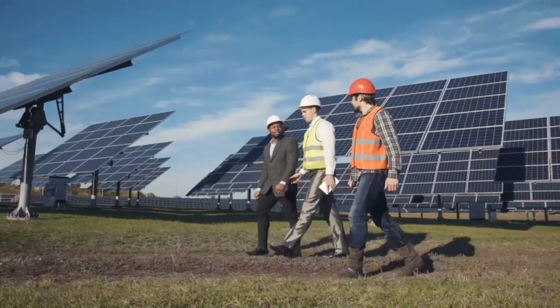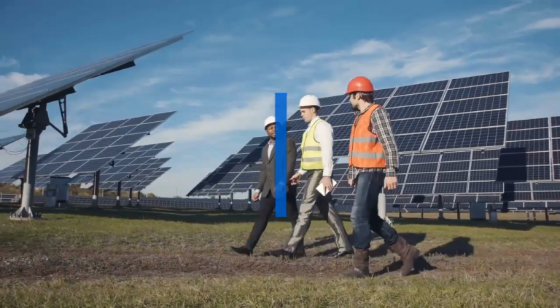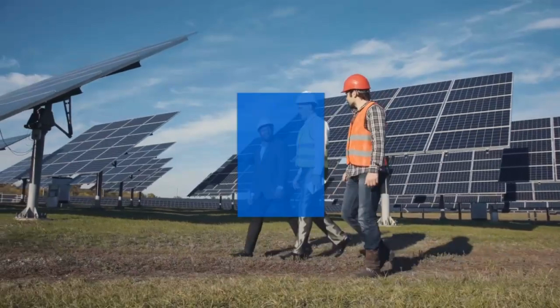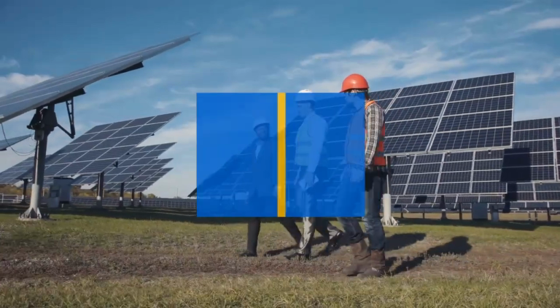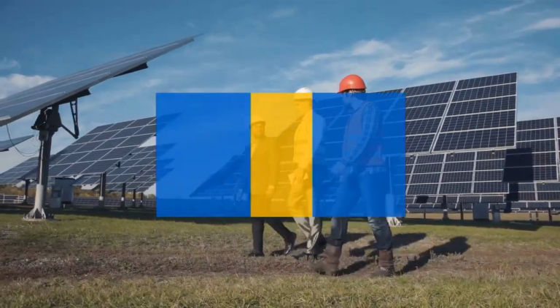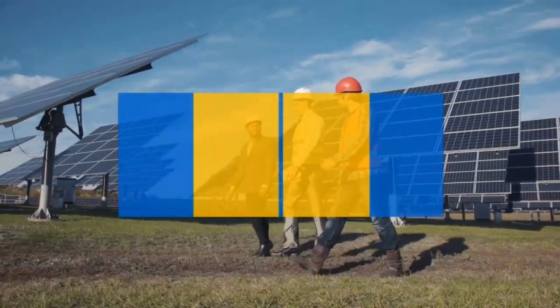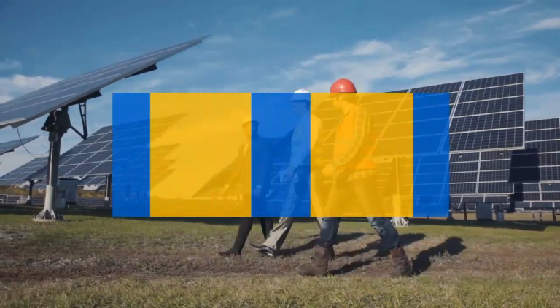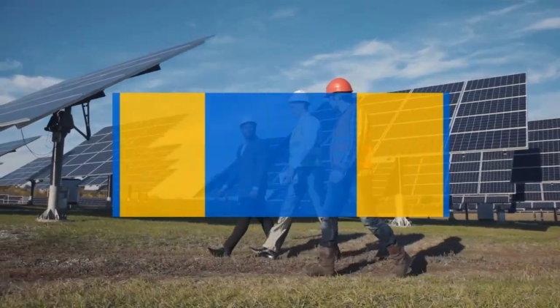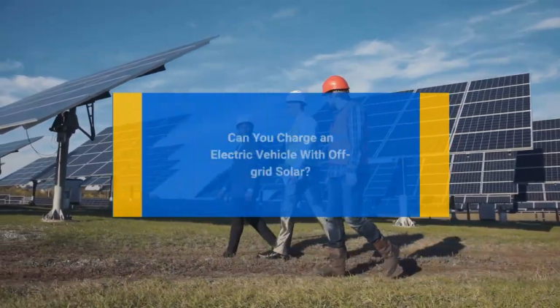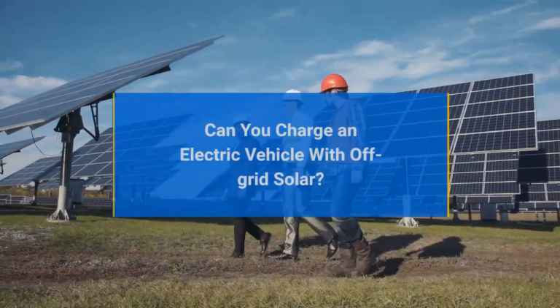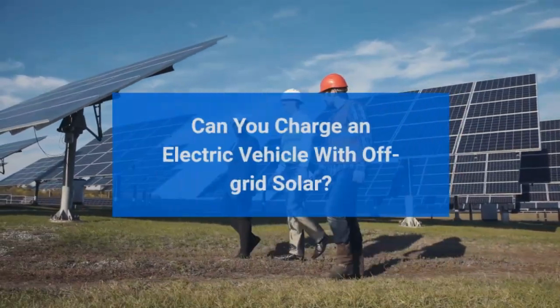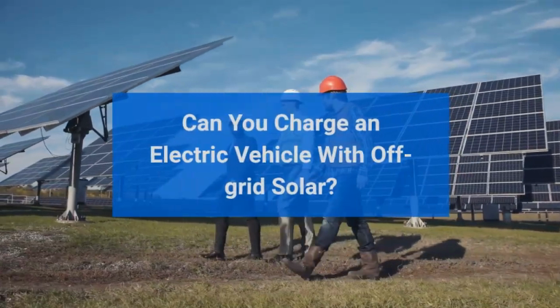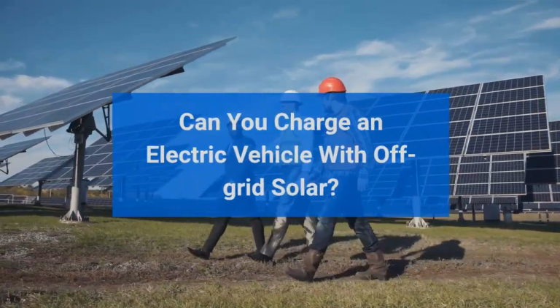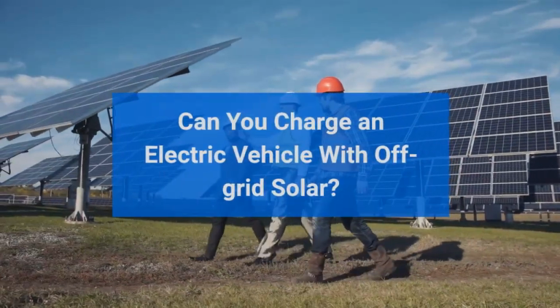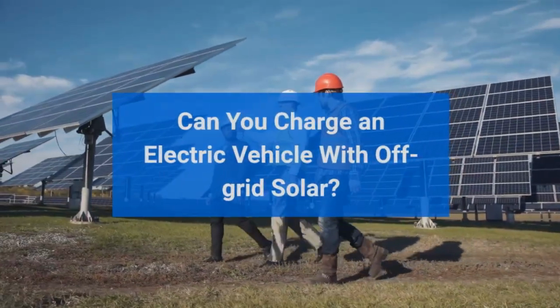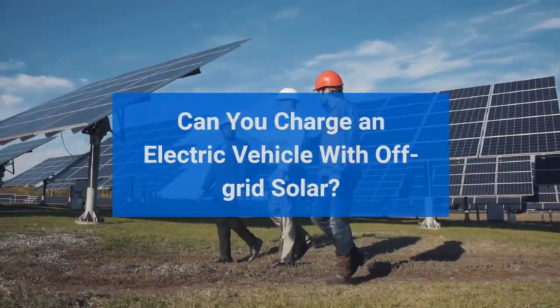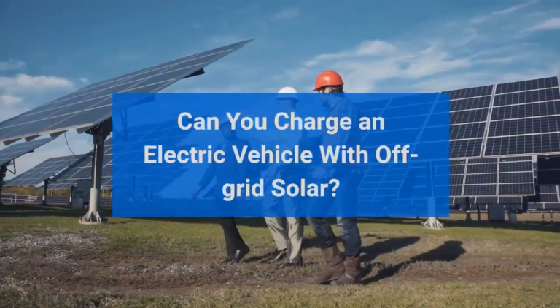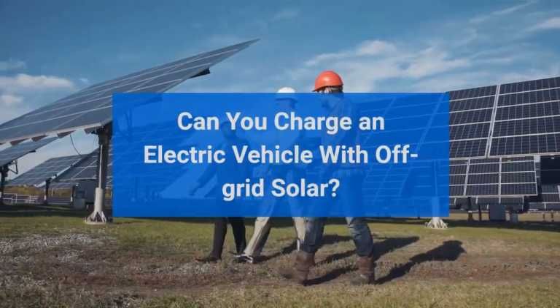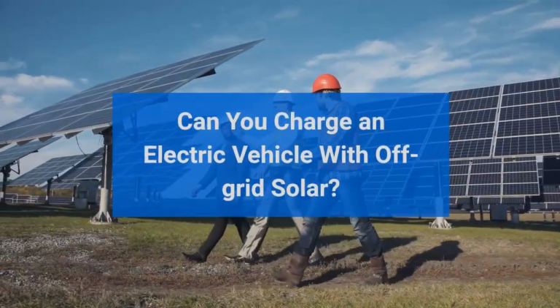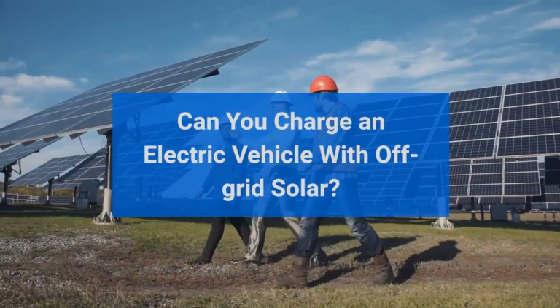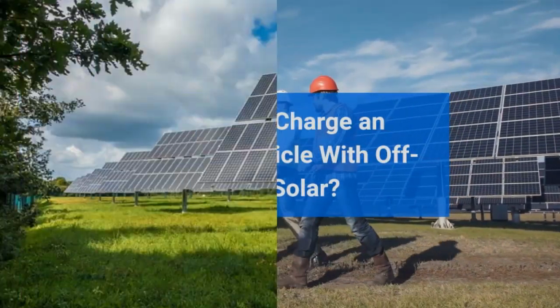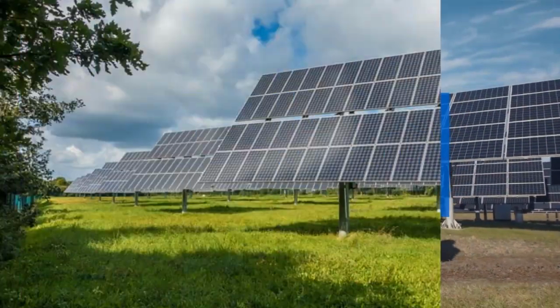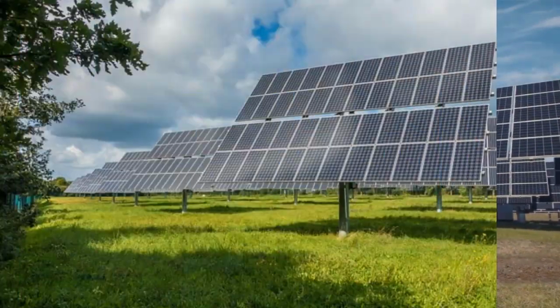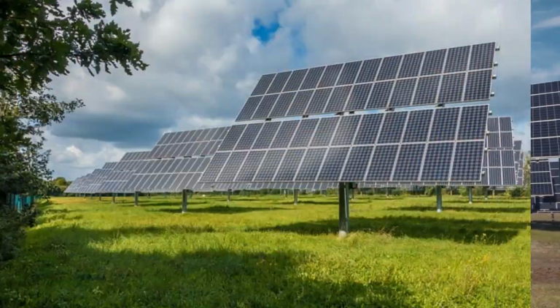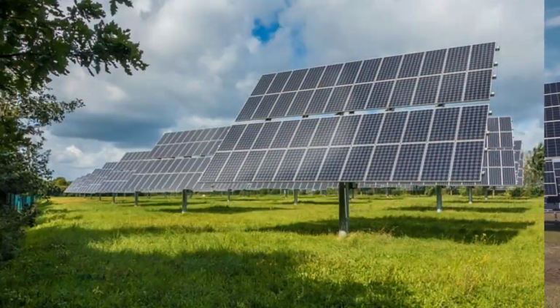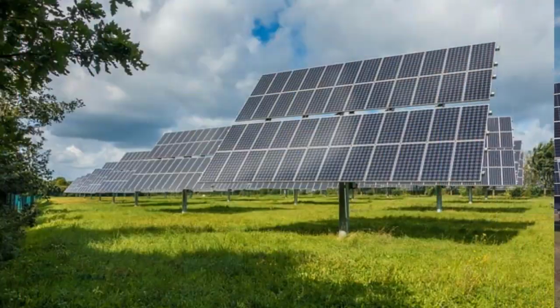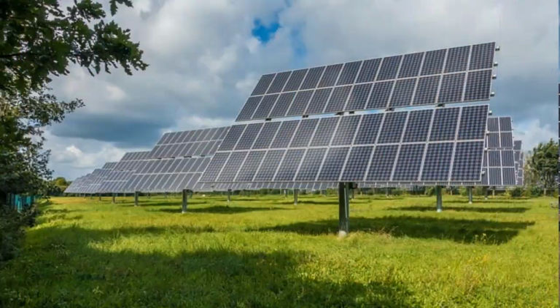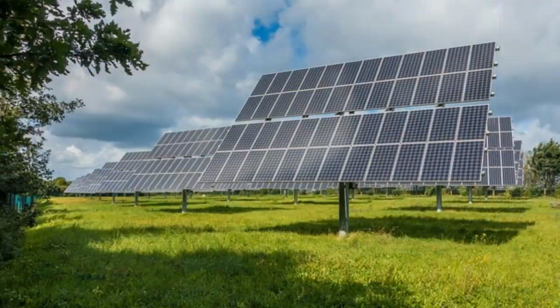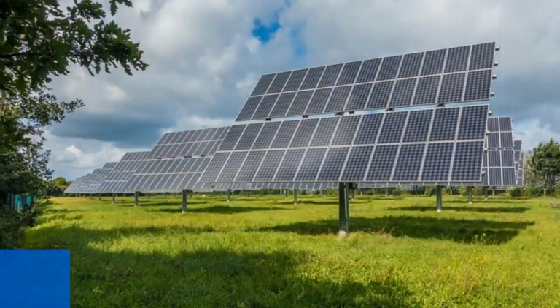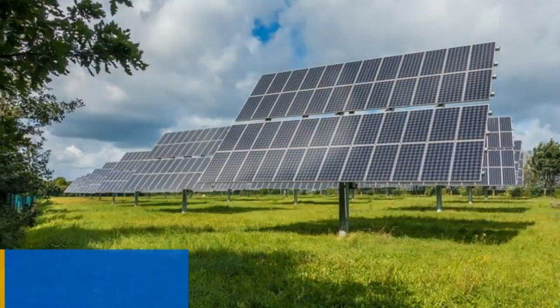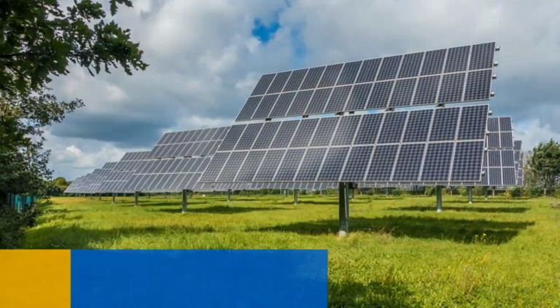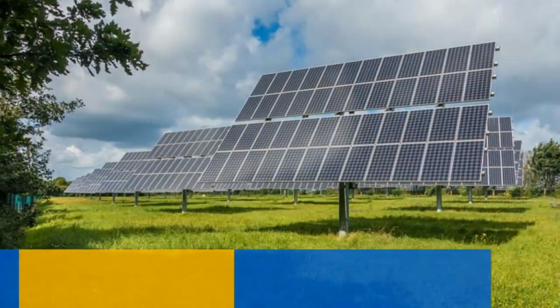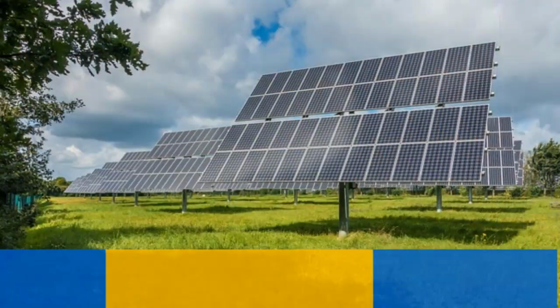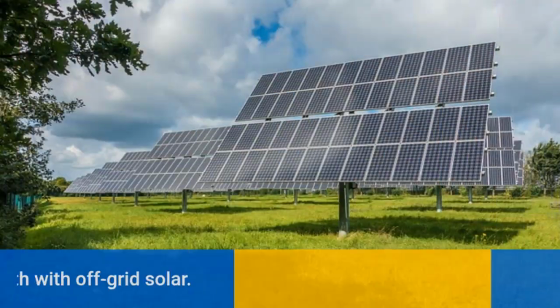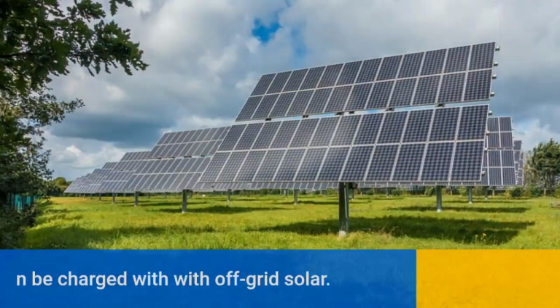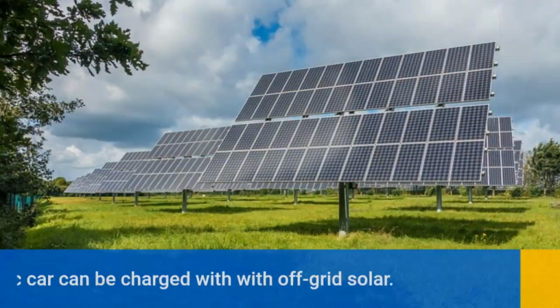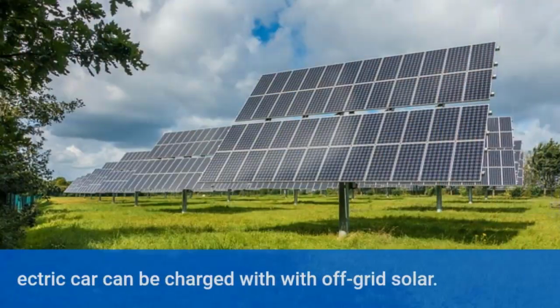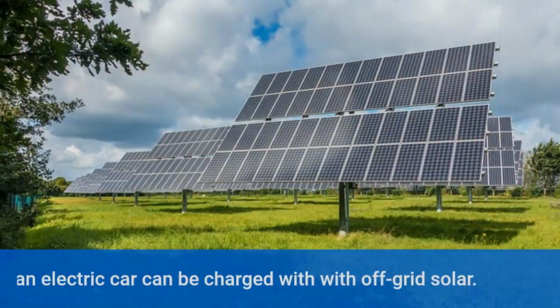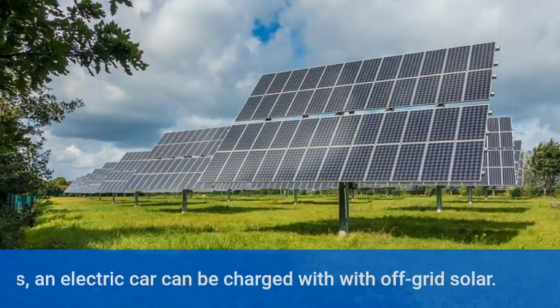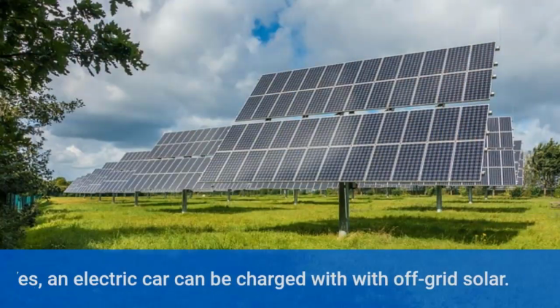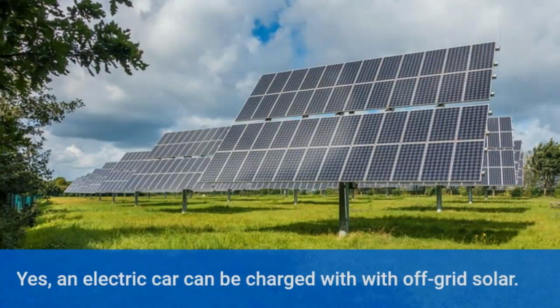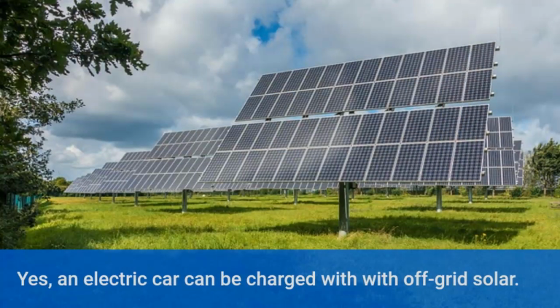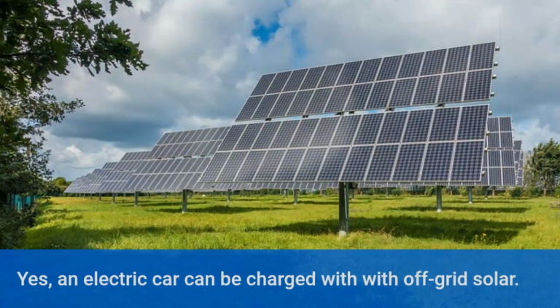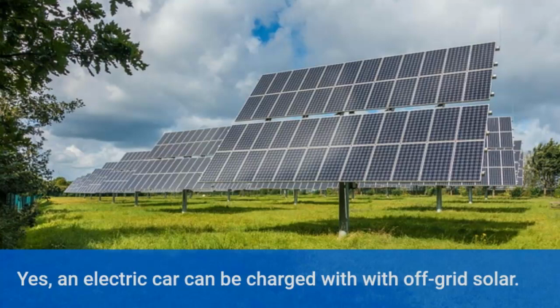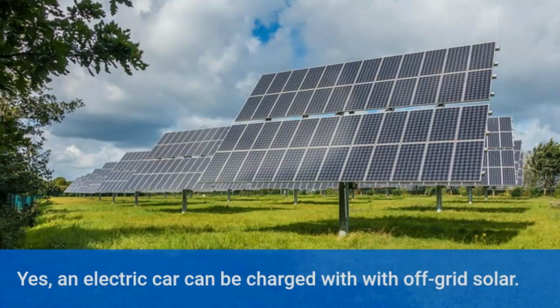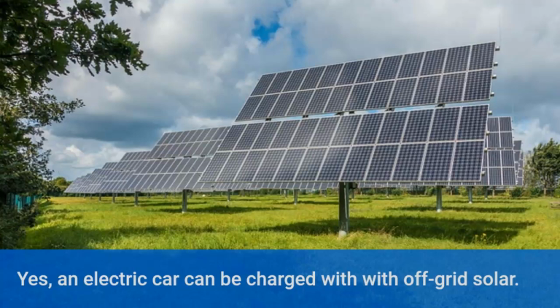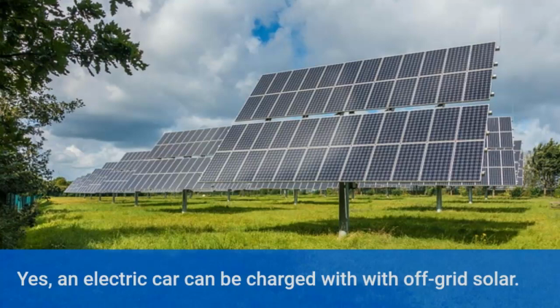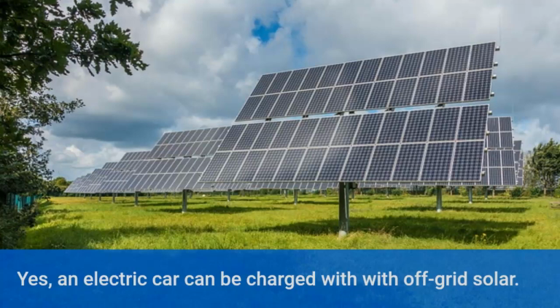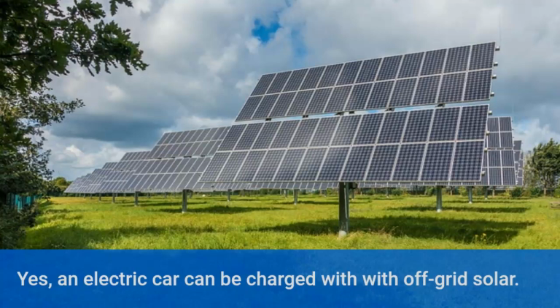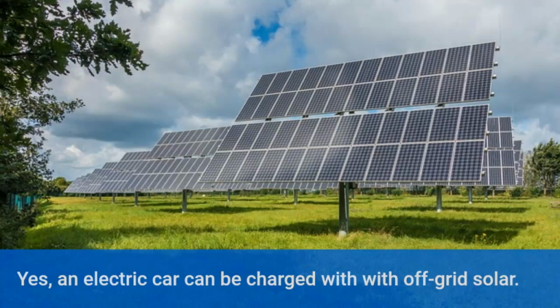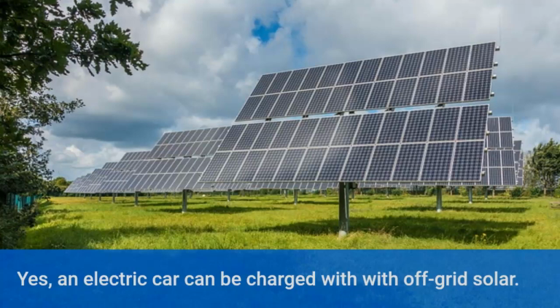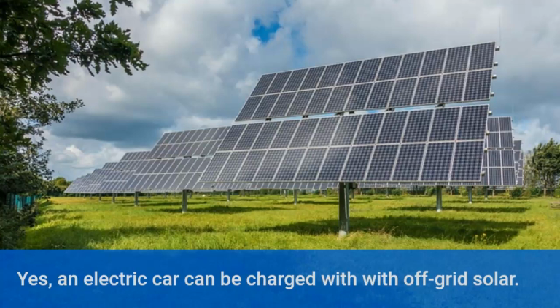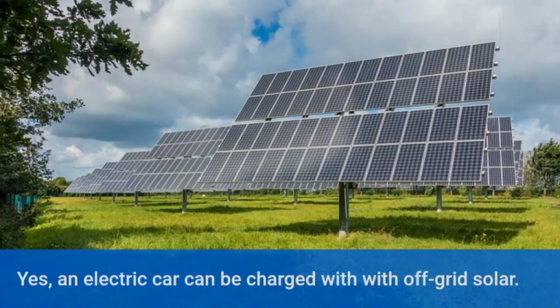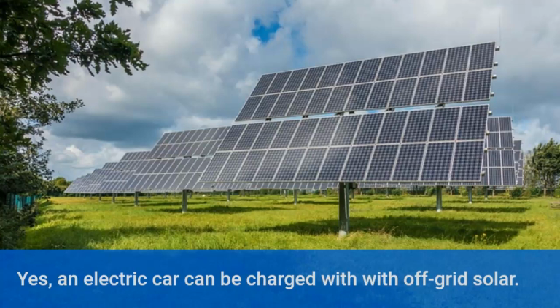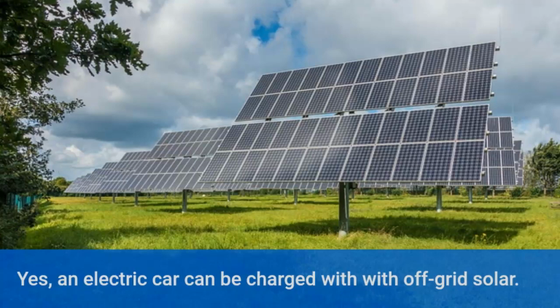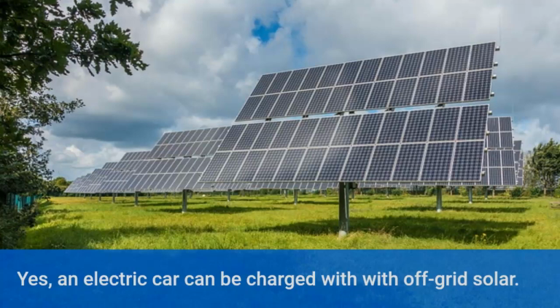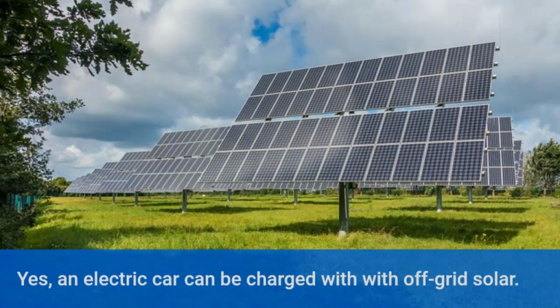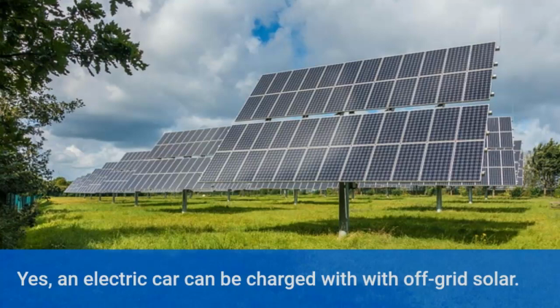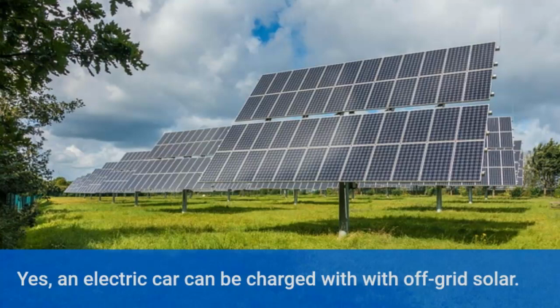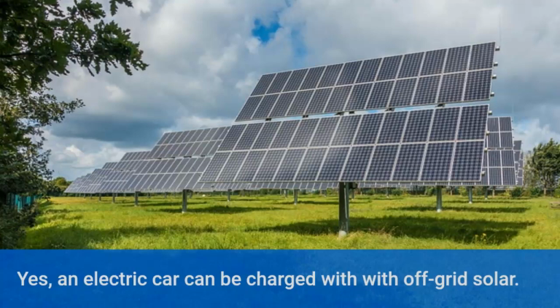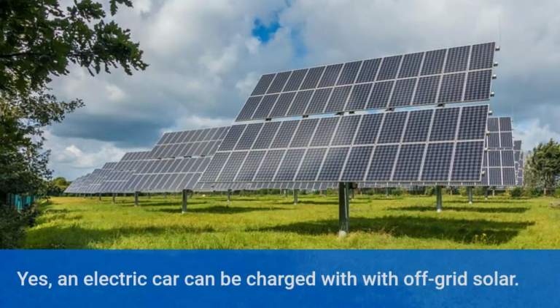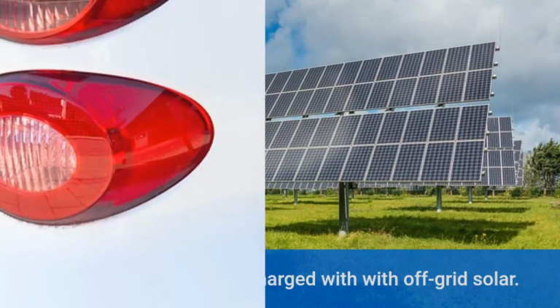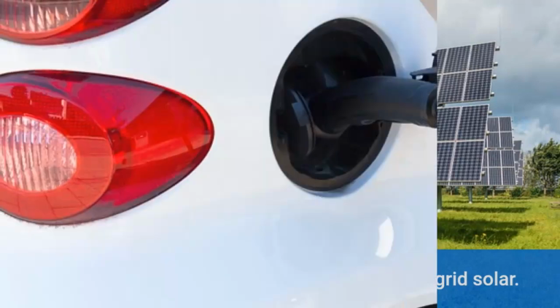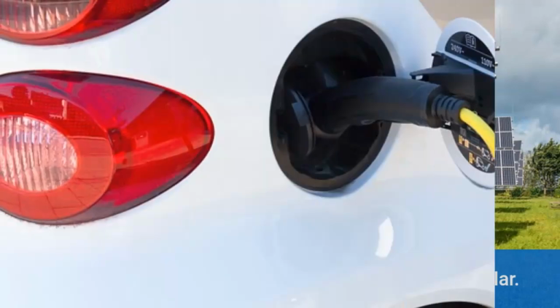Can you charge an electric vehicle with off-grid solar? Yes, an electric car can be charged with off-grid solar.